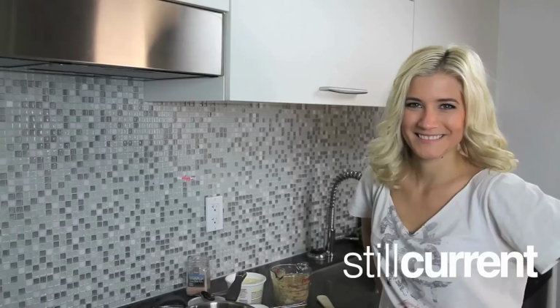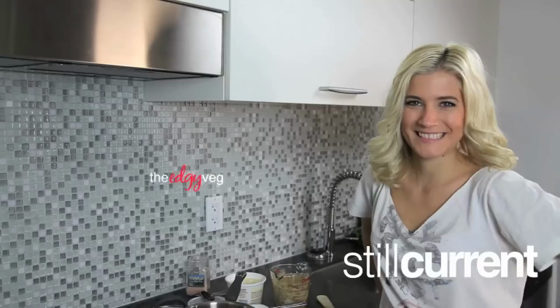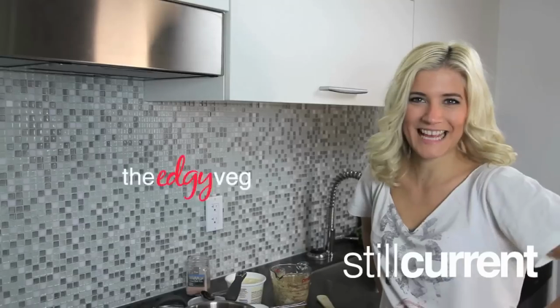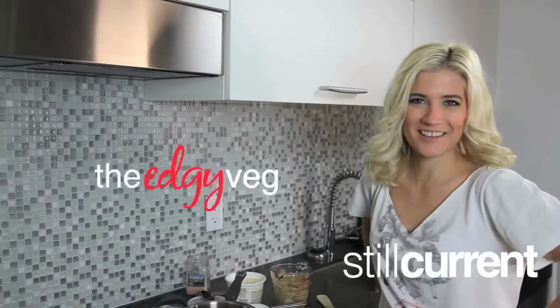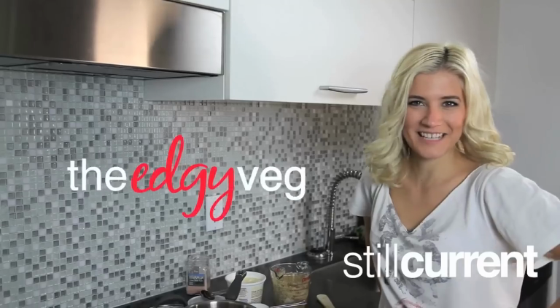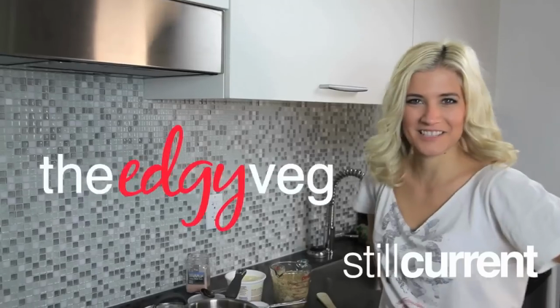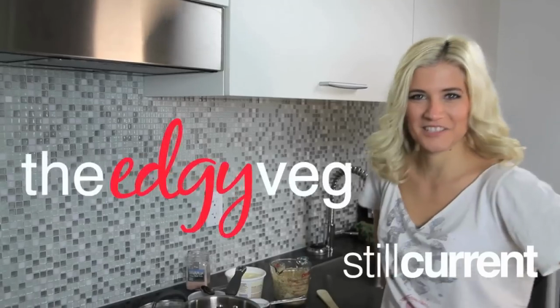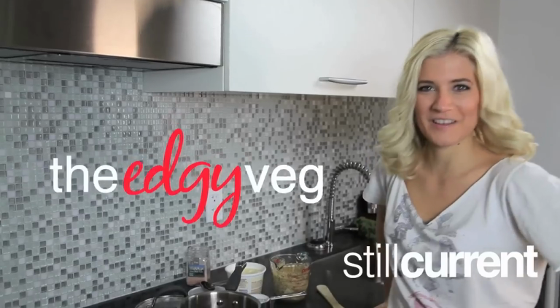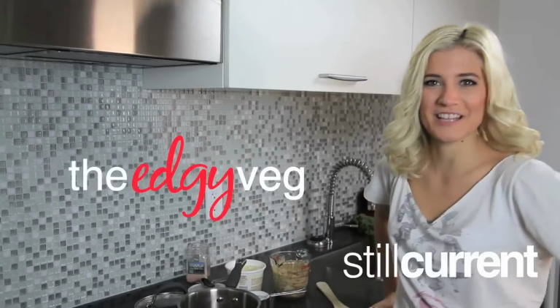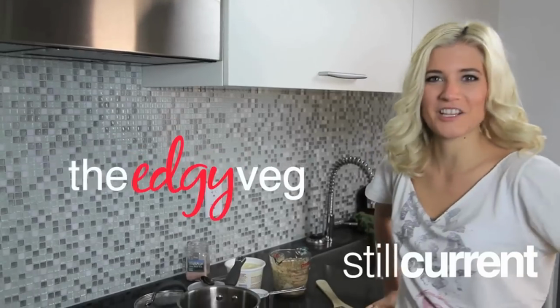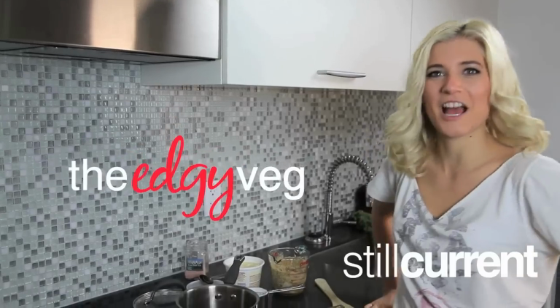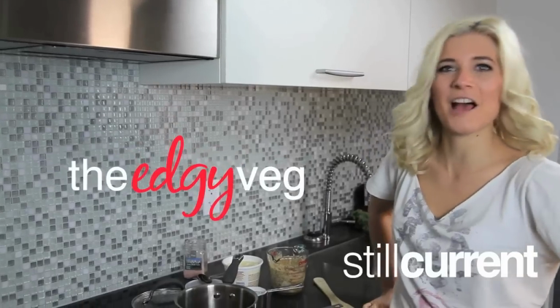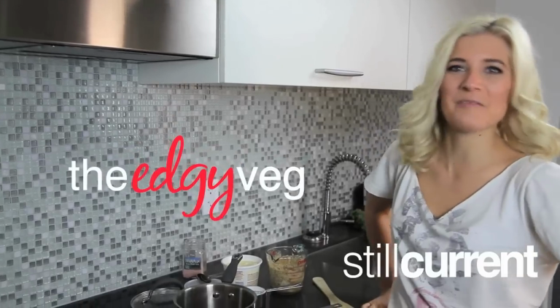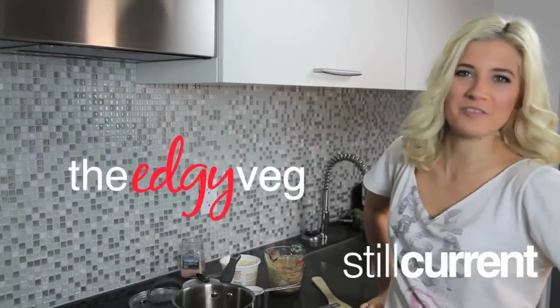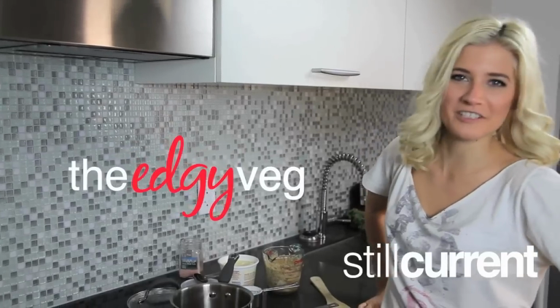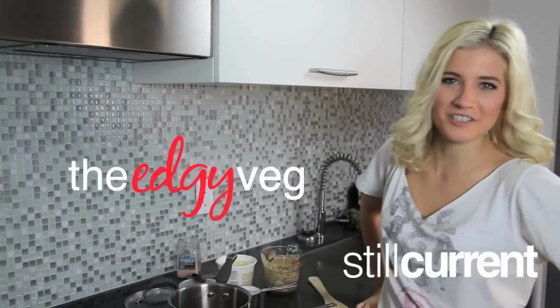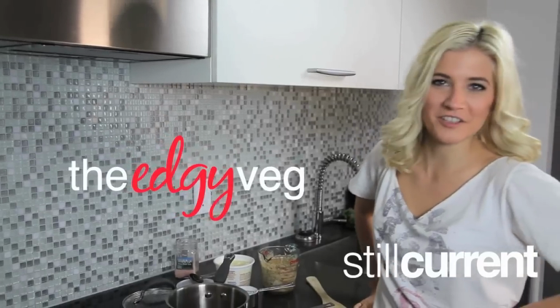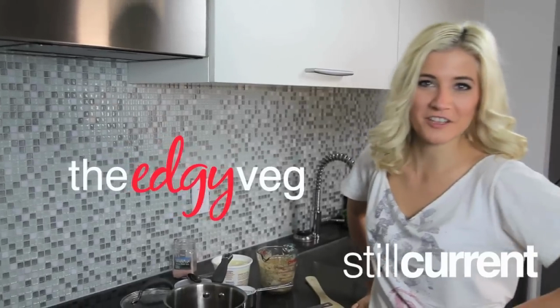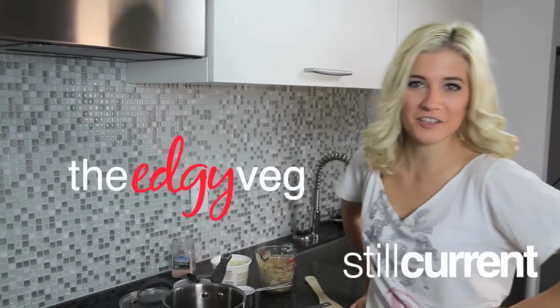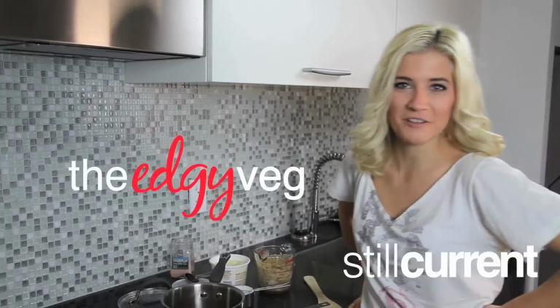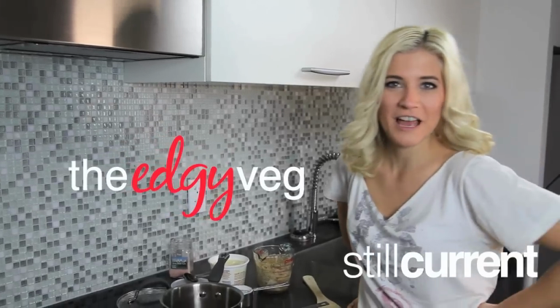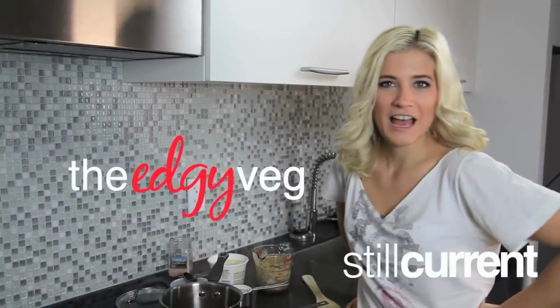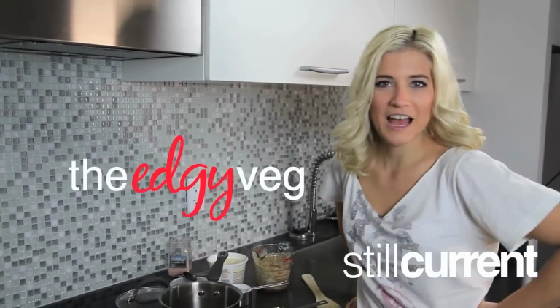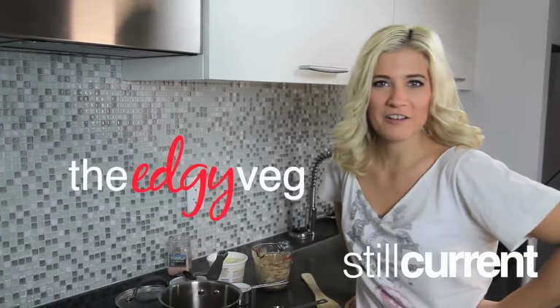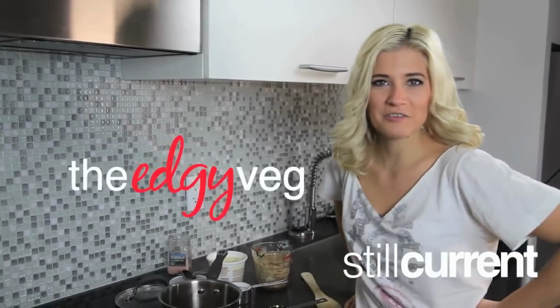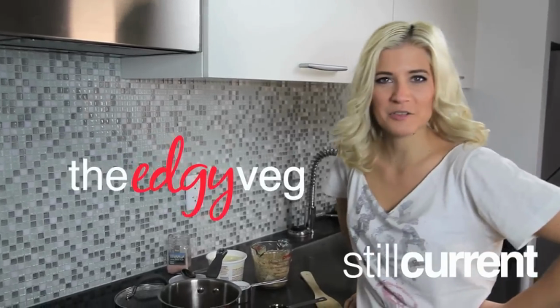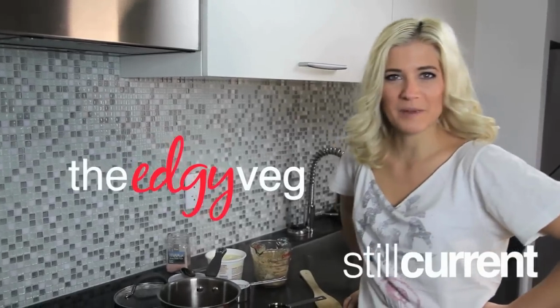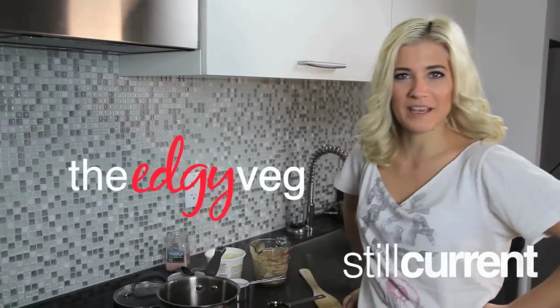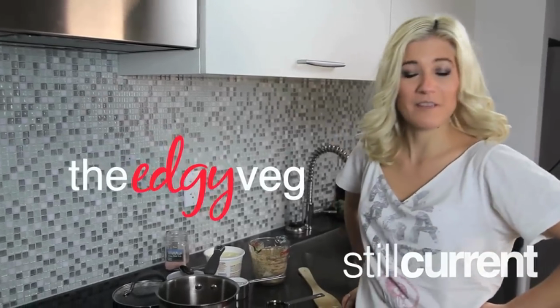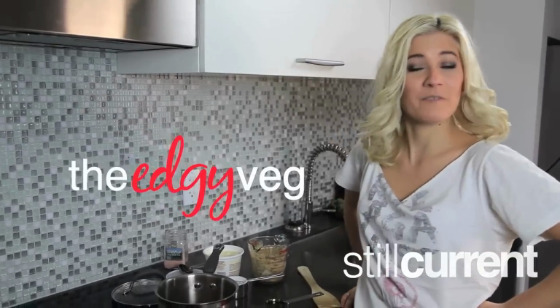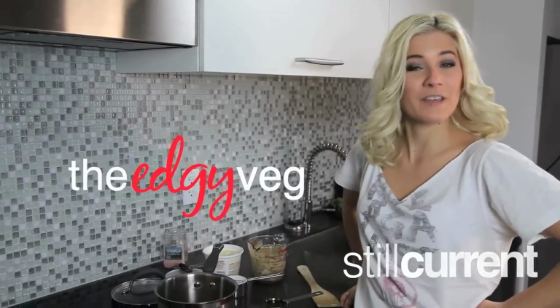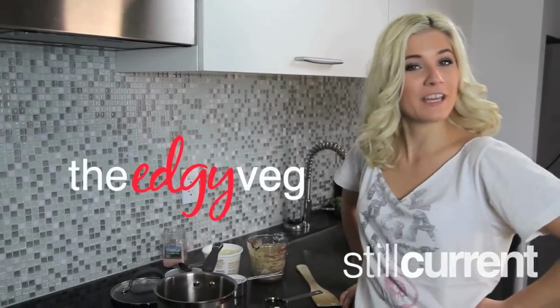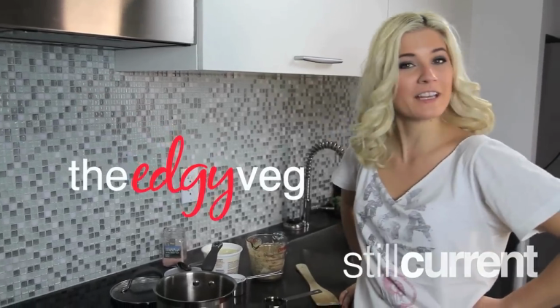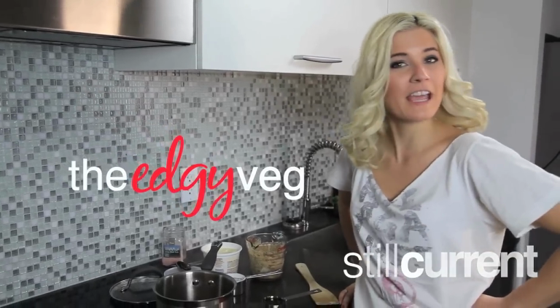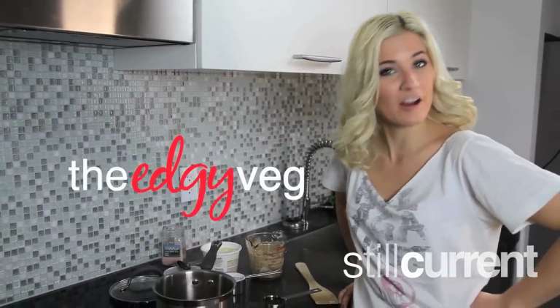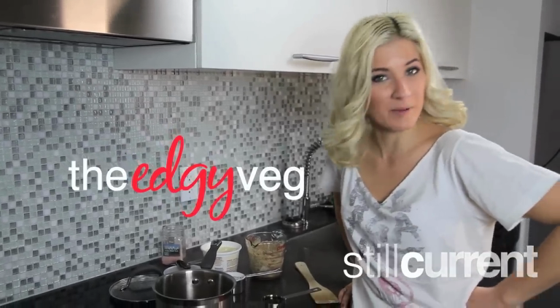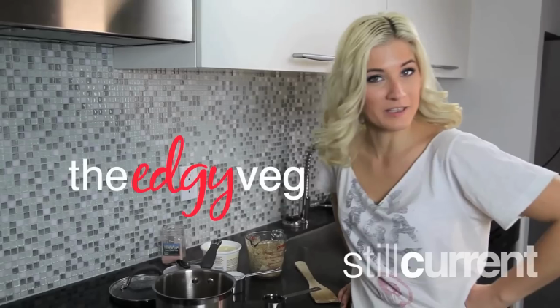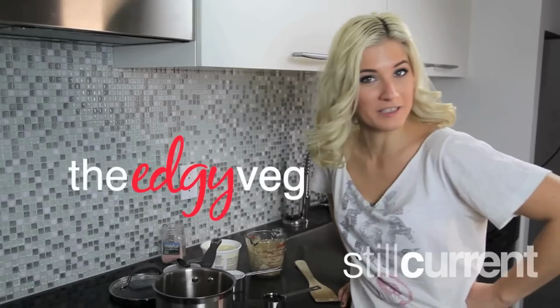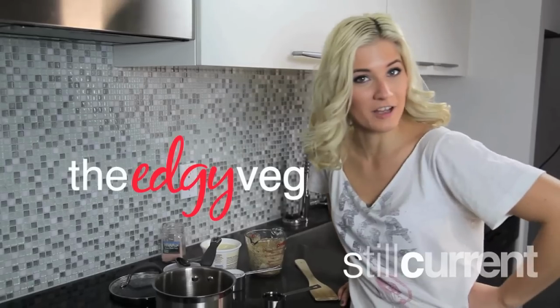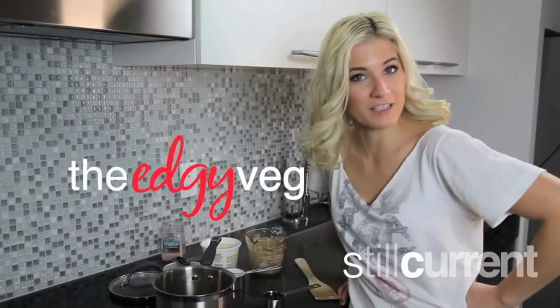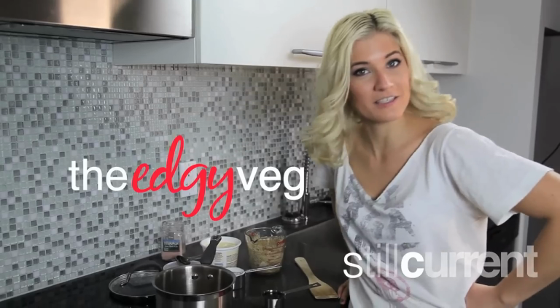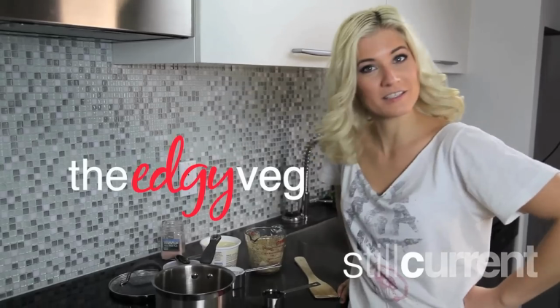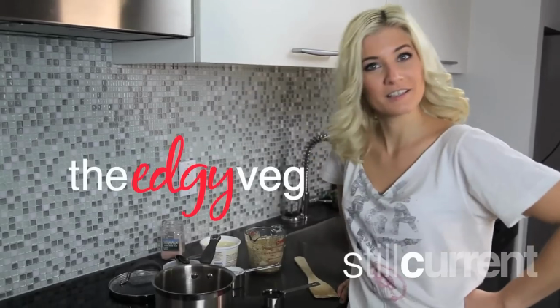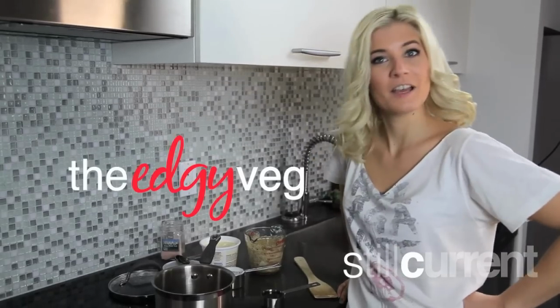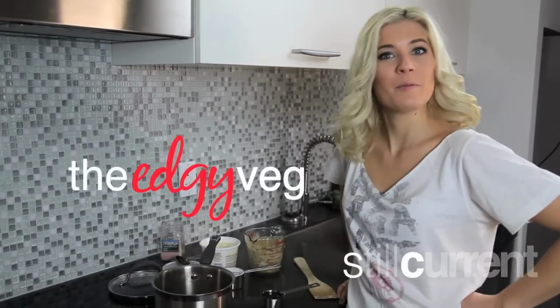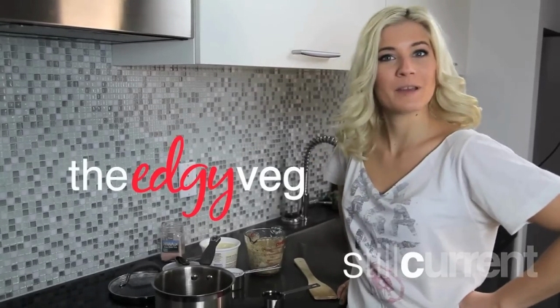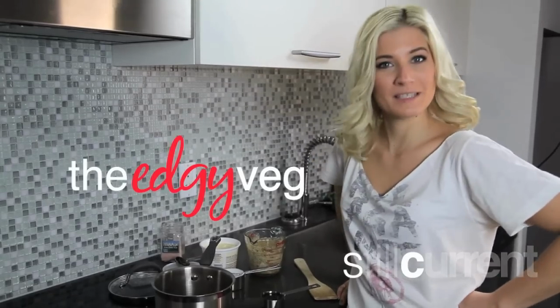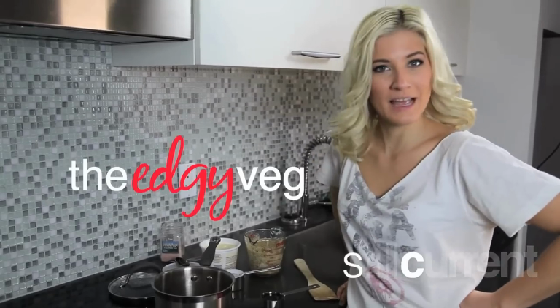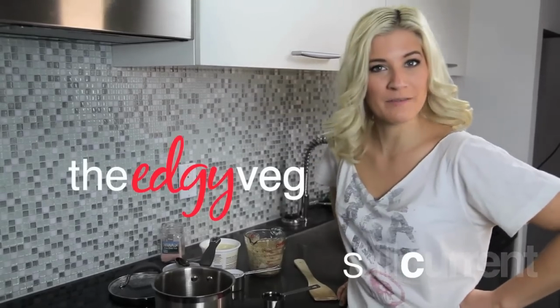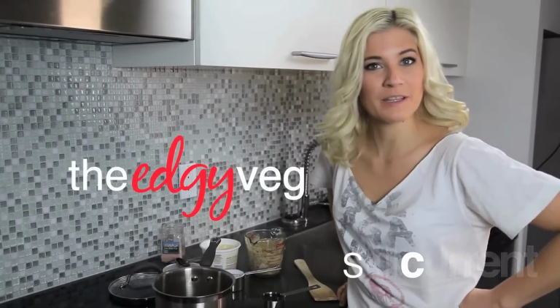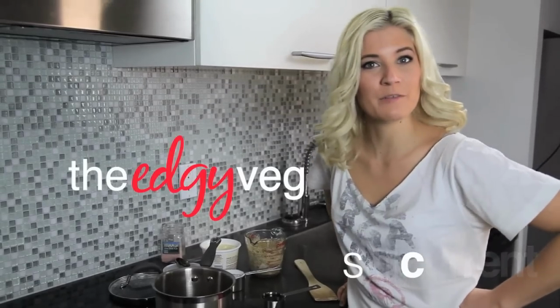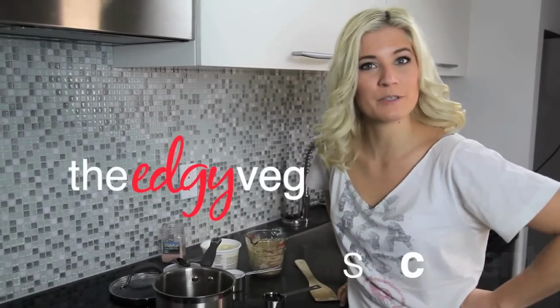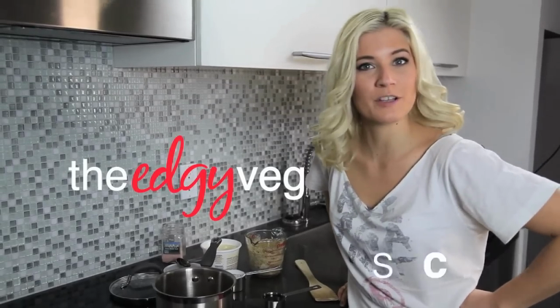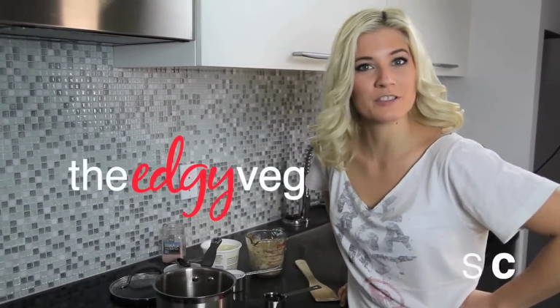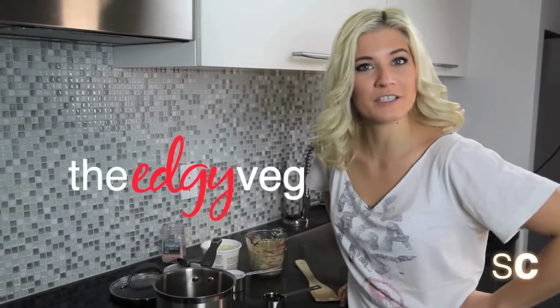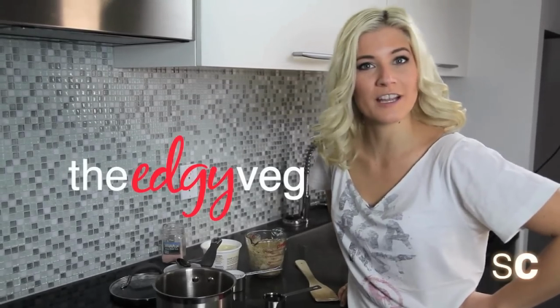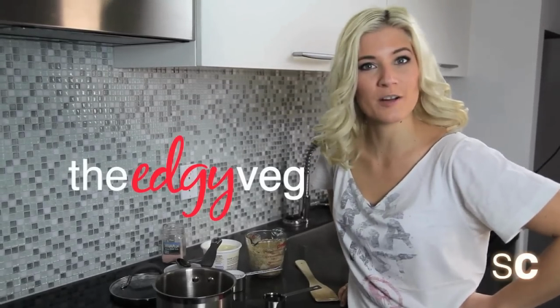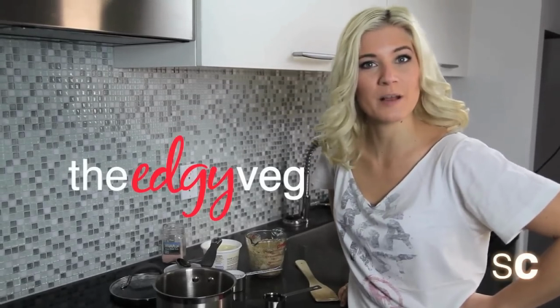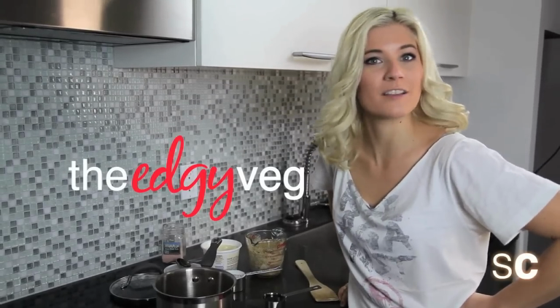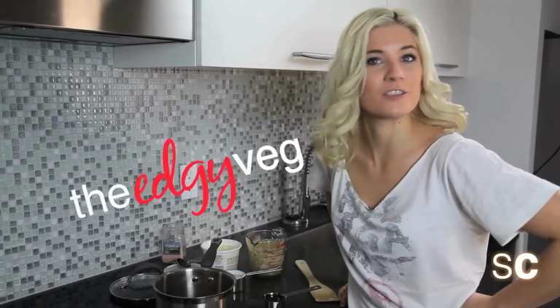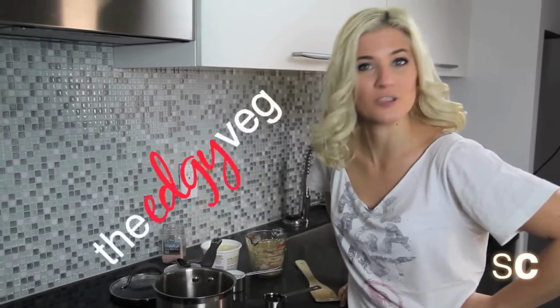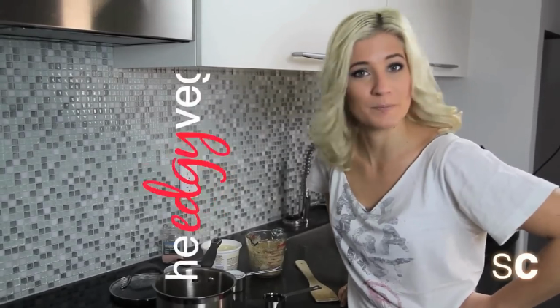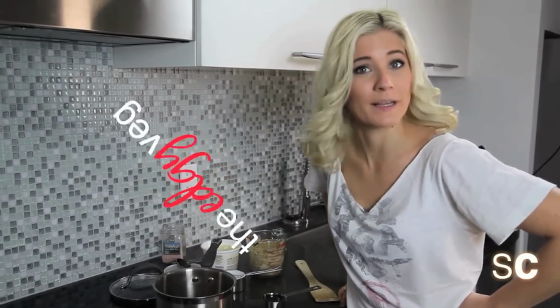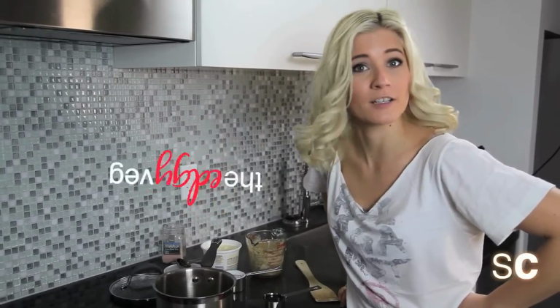Today on the As You Veg, I'm going to show you how to make vegan caramel sauce because everything with salted caramel is just better.